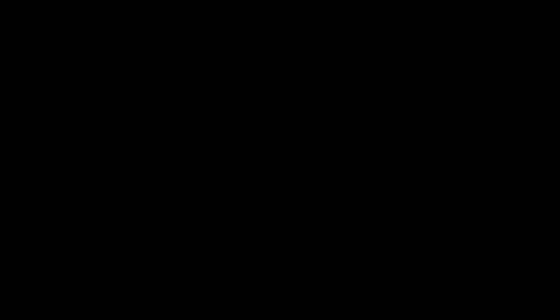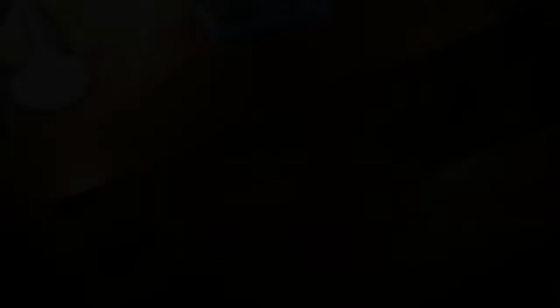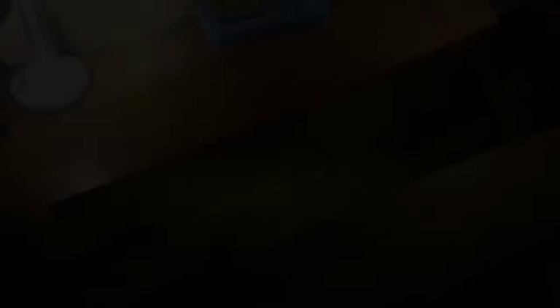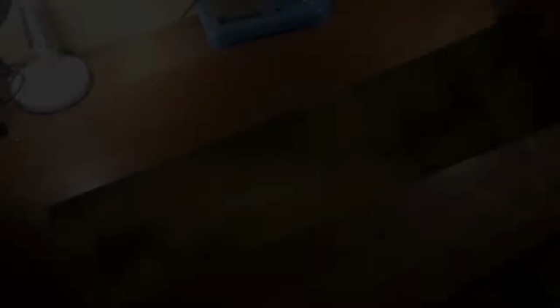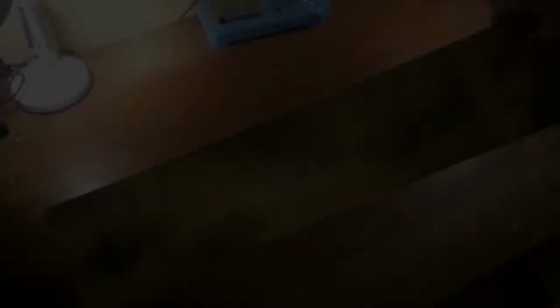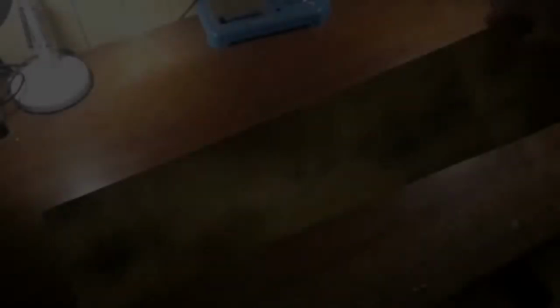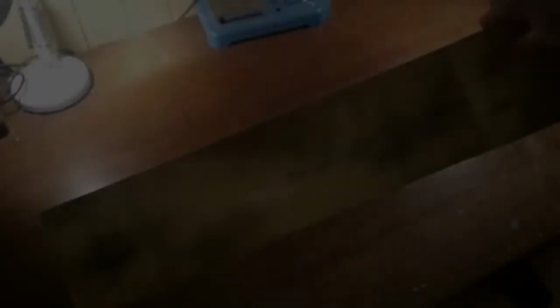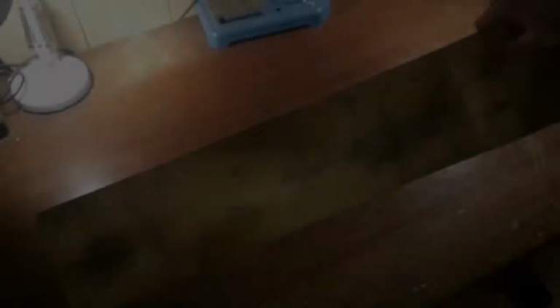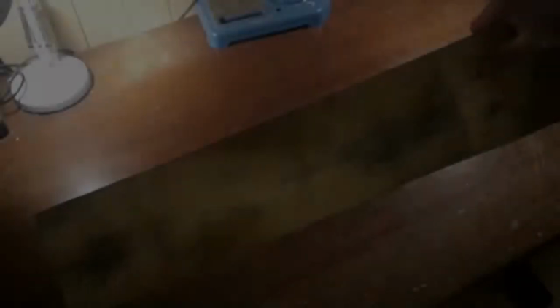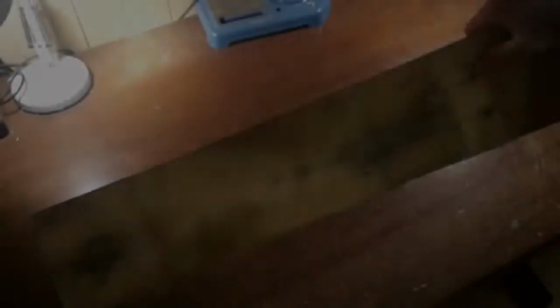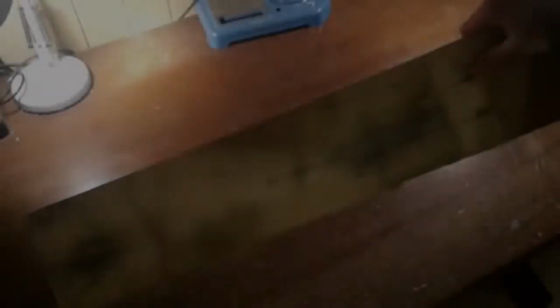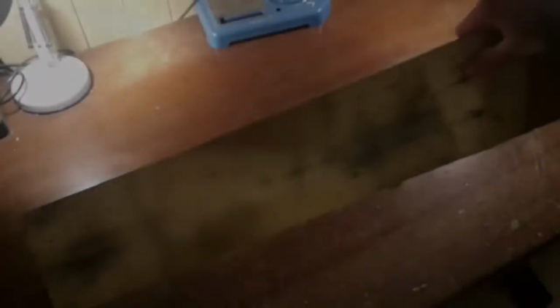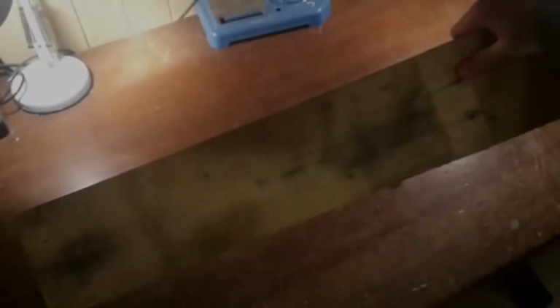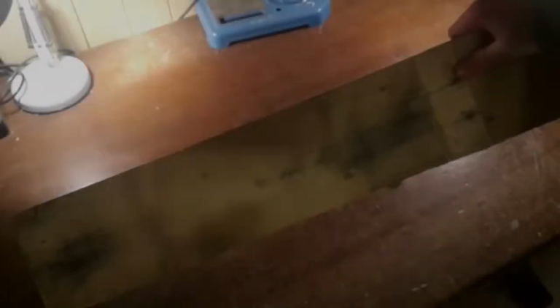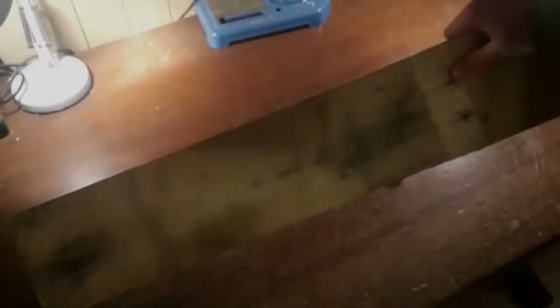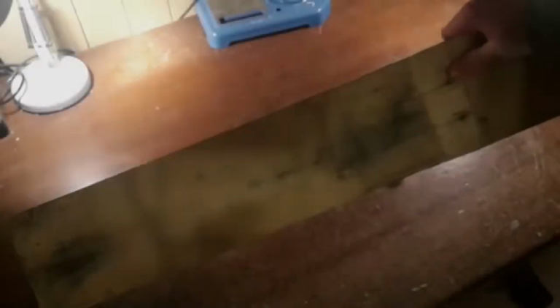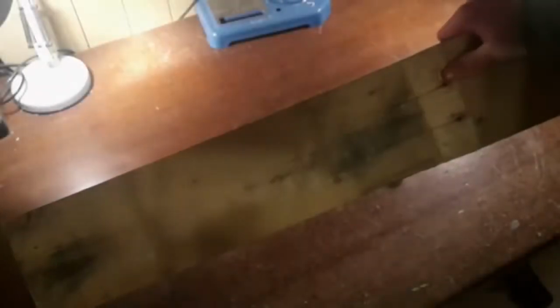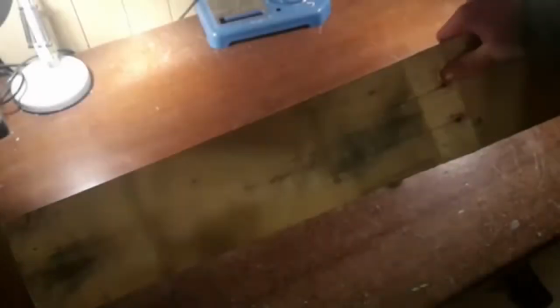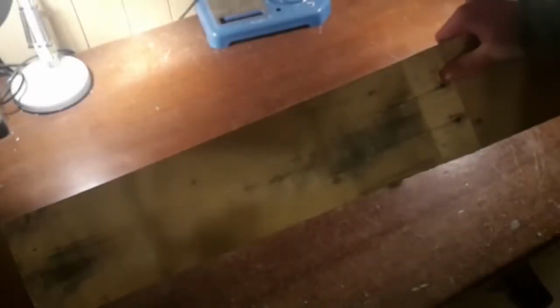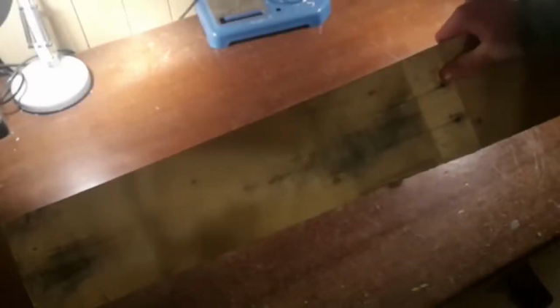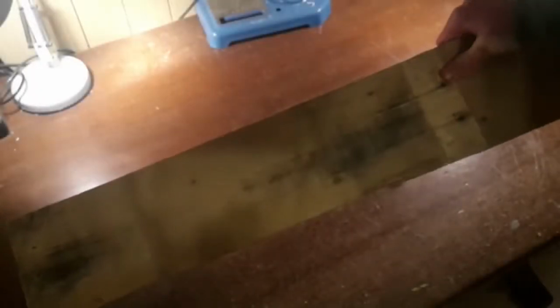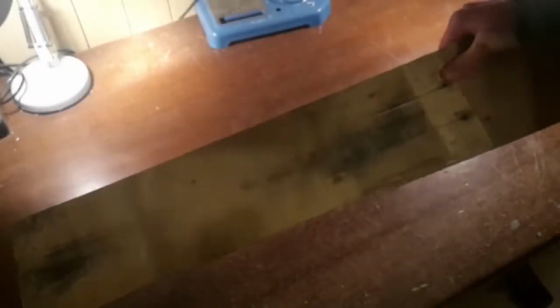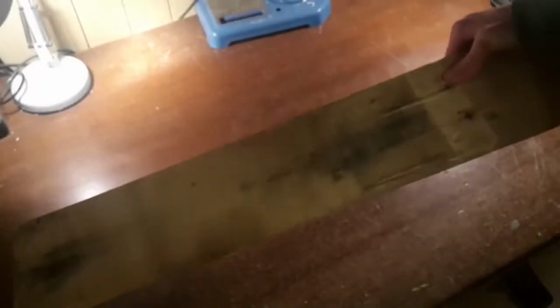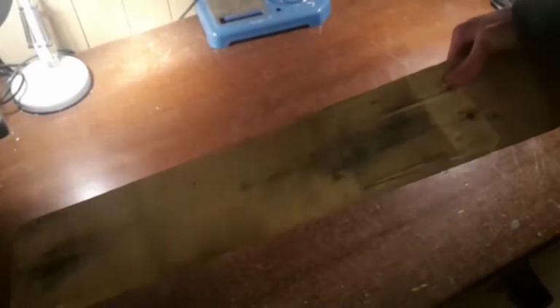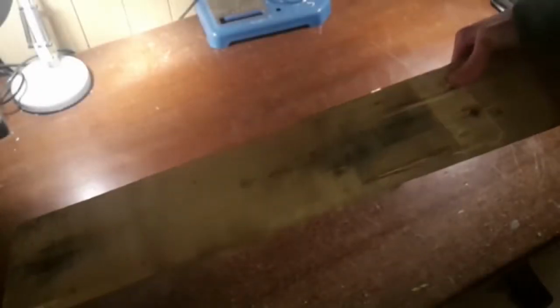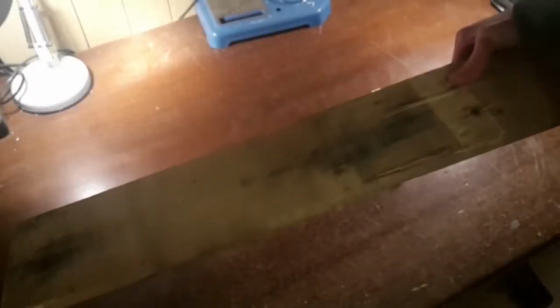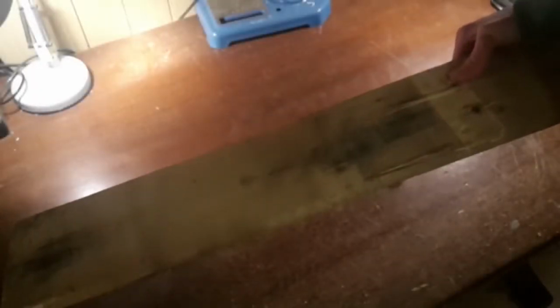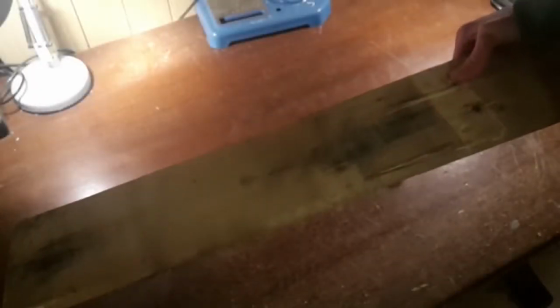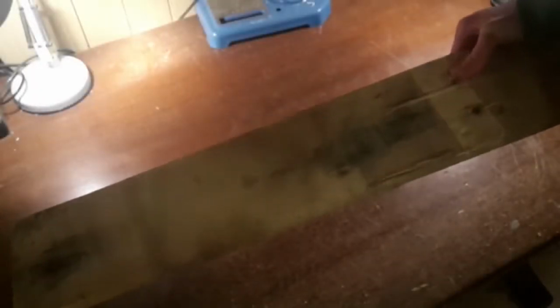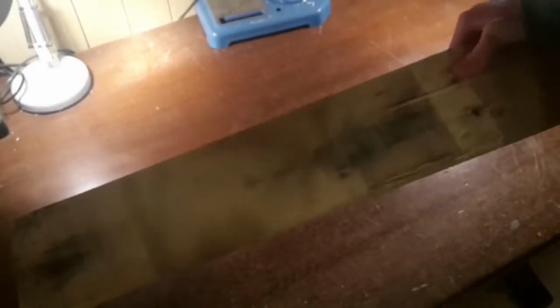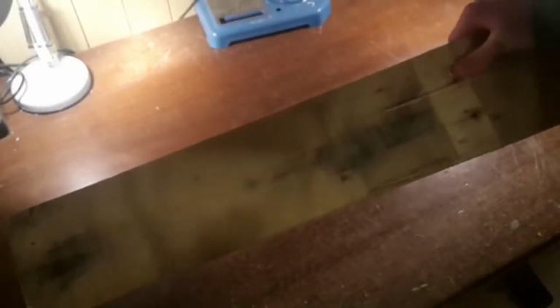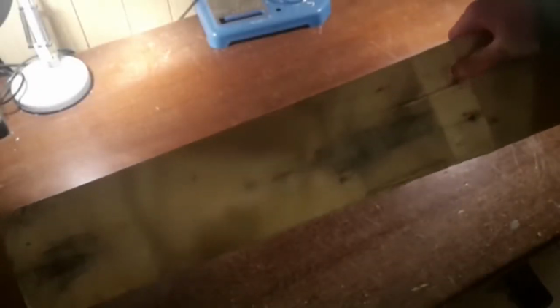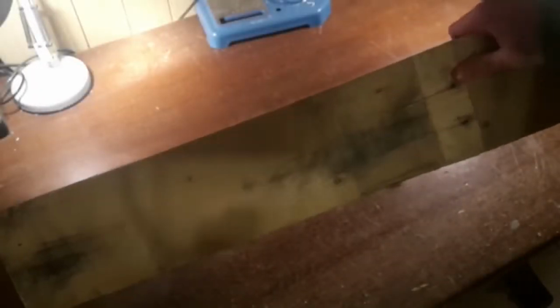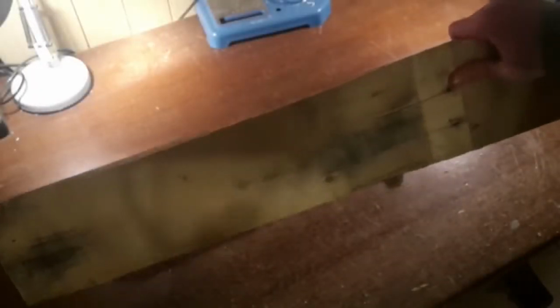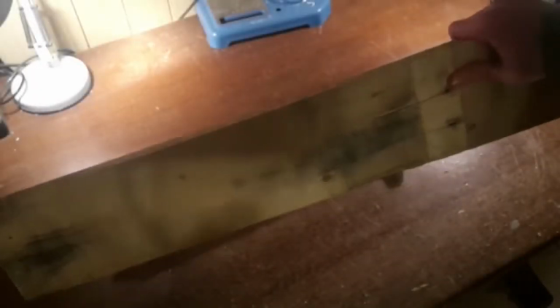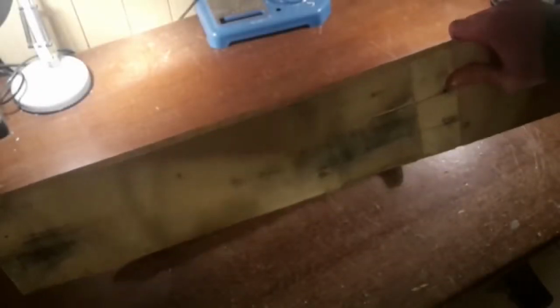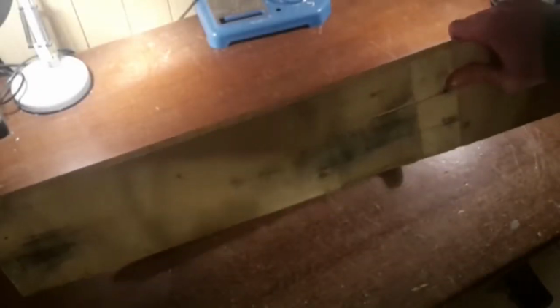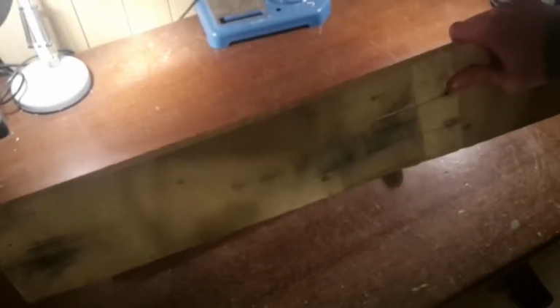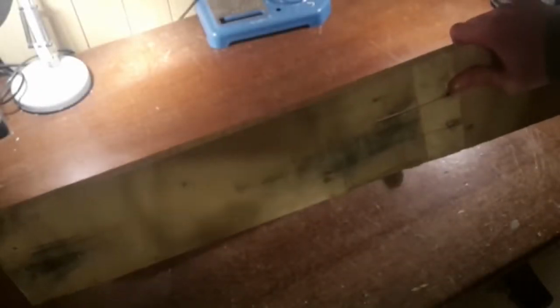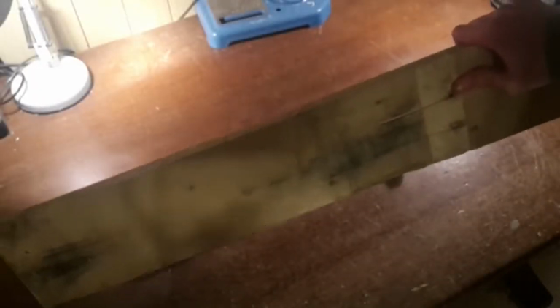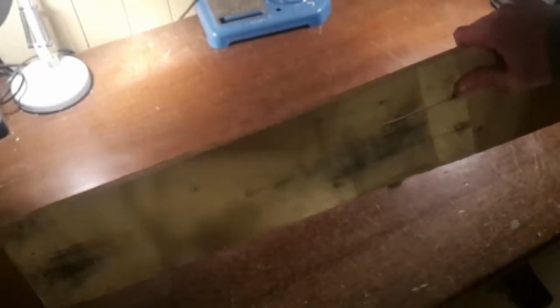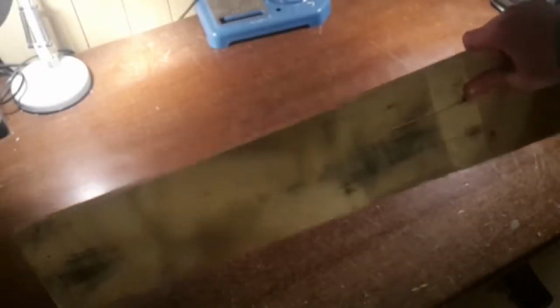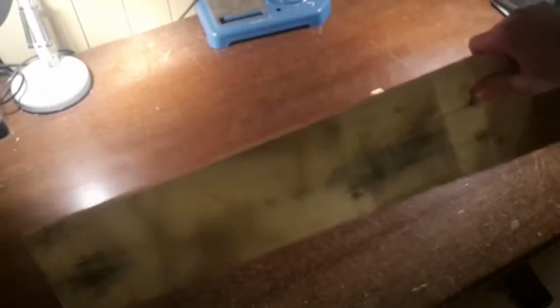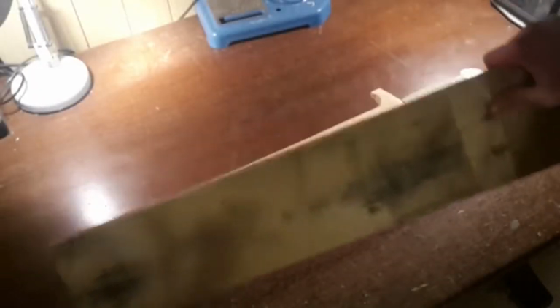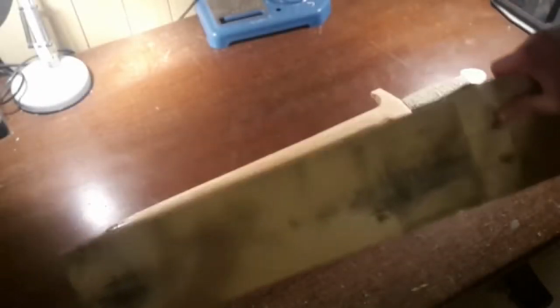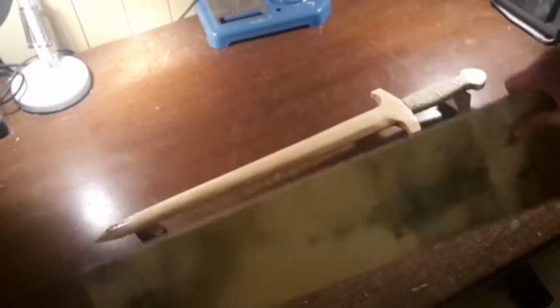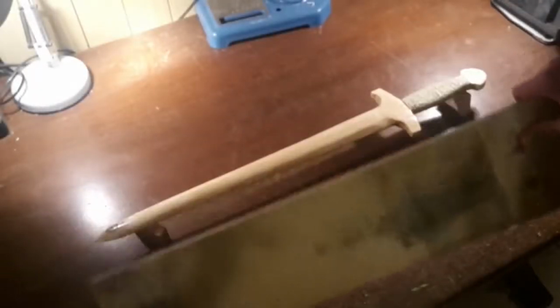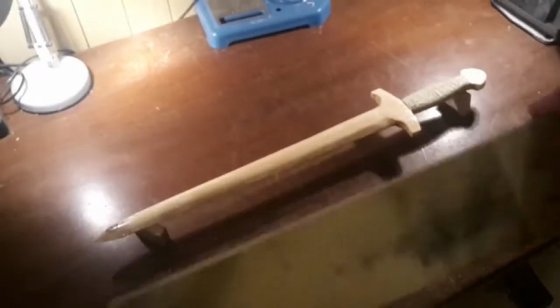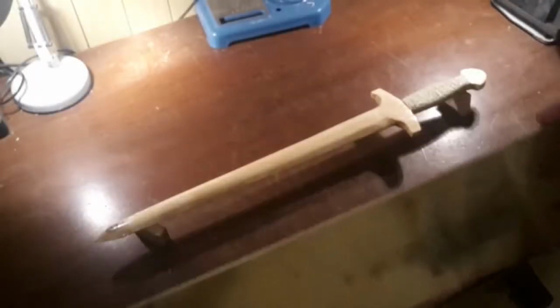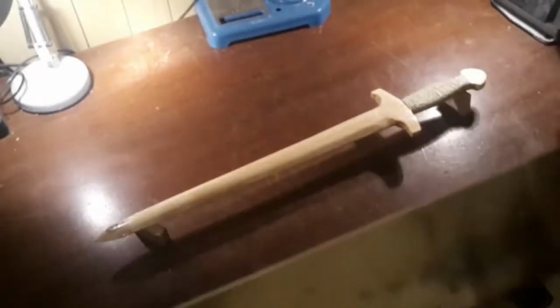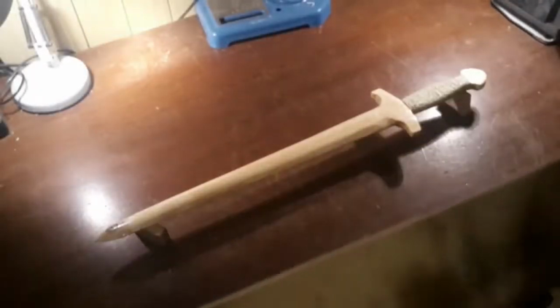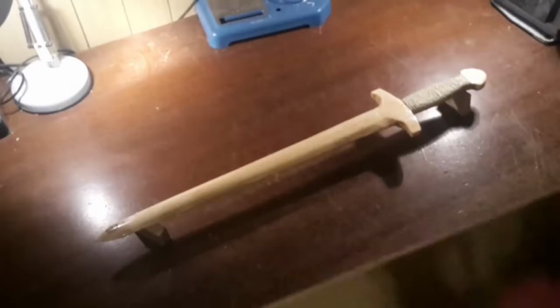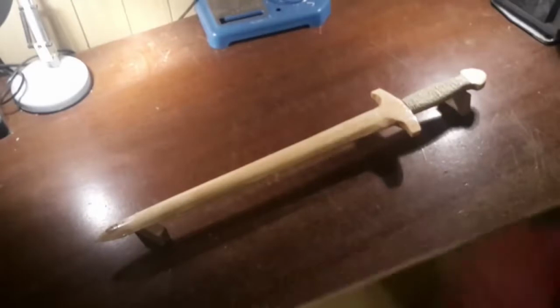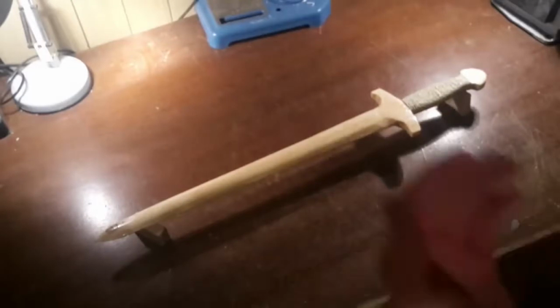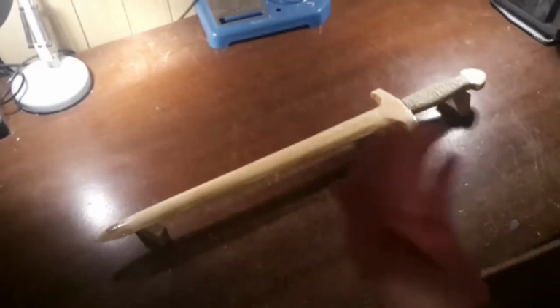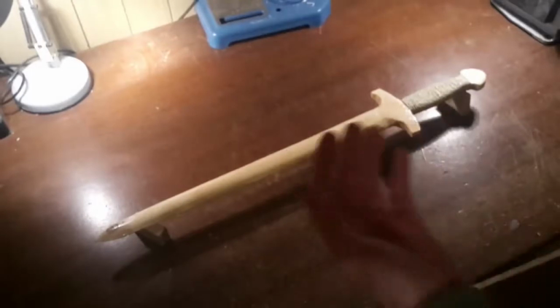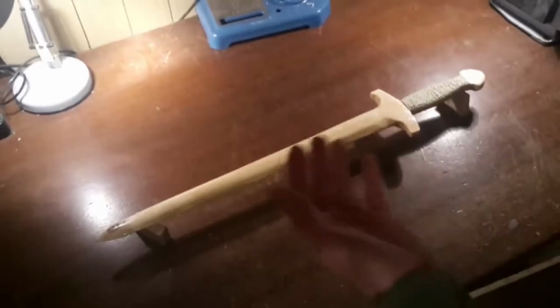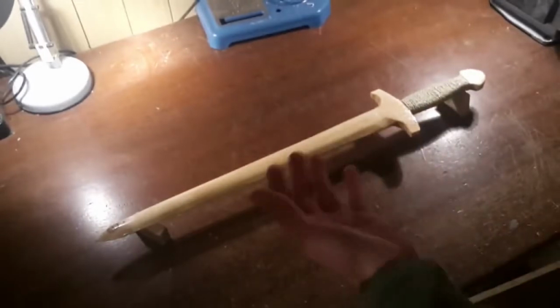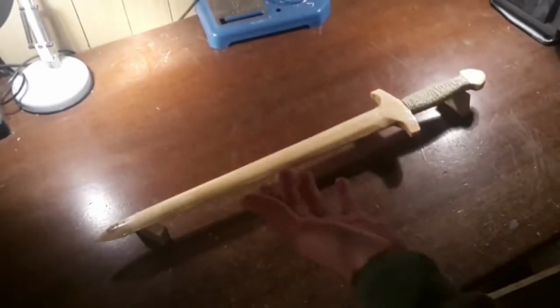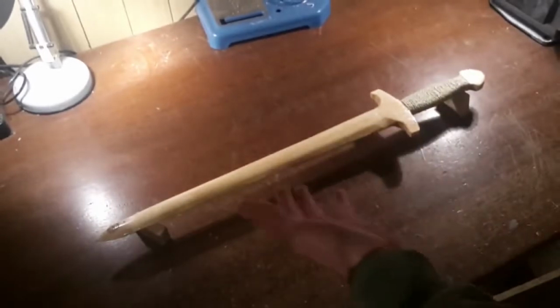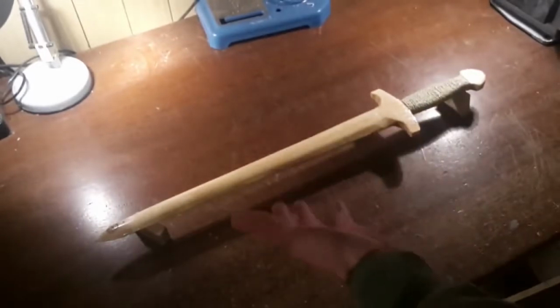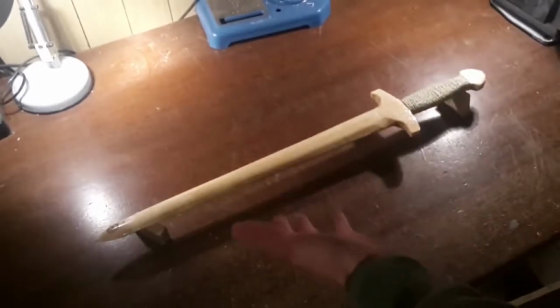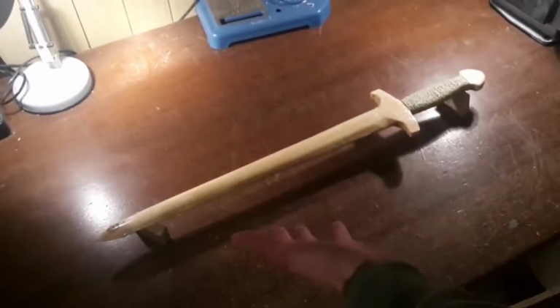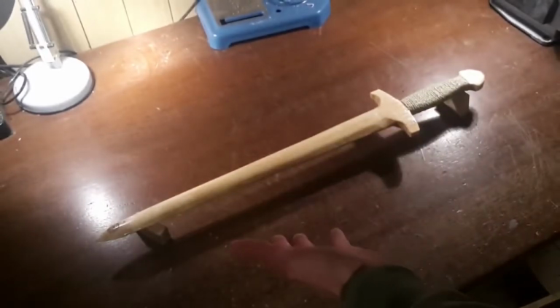Today I'm going to show you how to turn a plank like this into a sword like this, using no power tools.